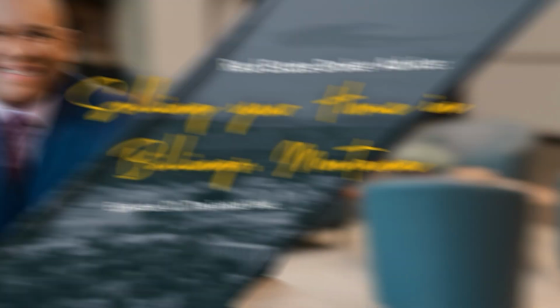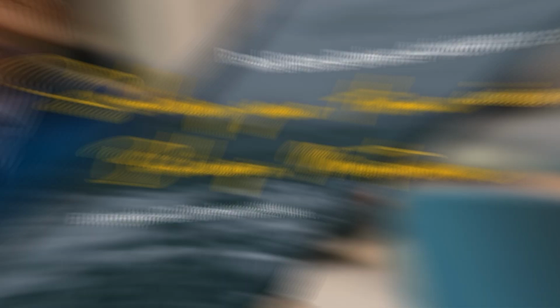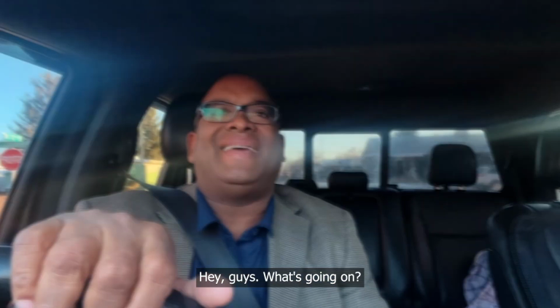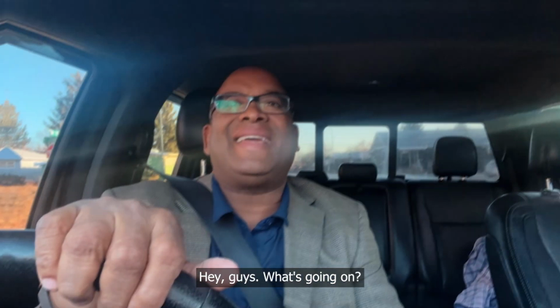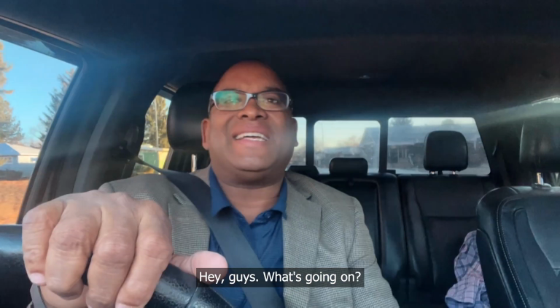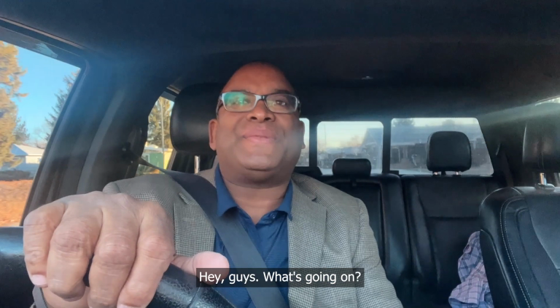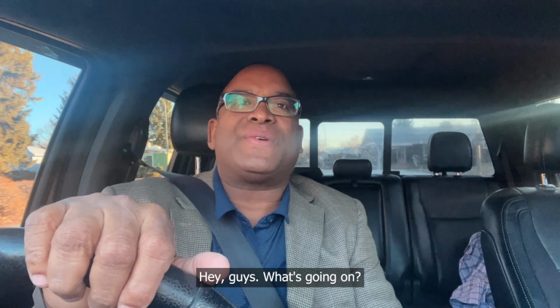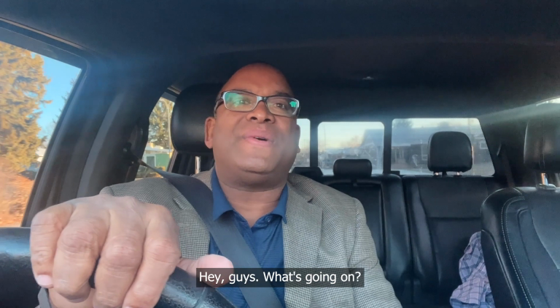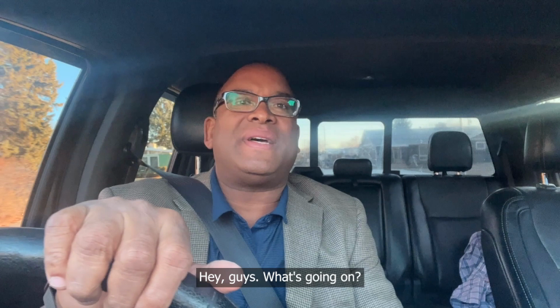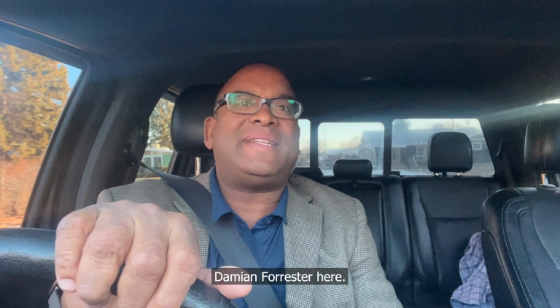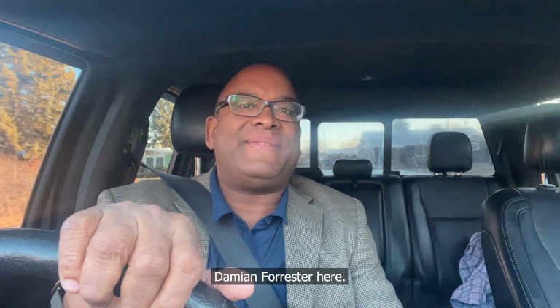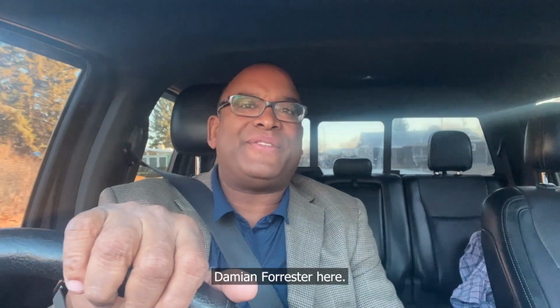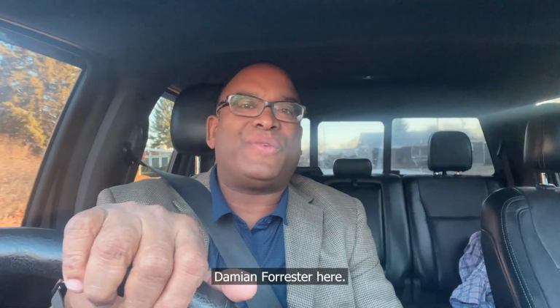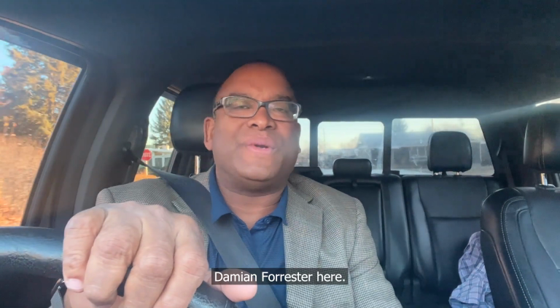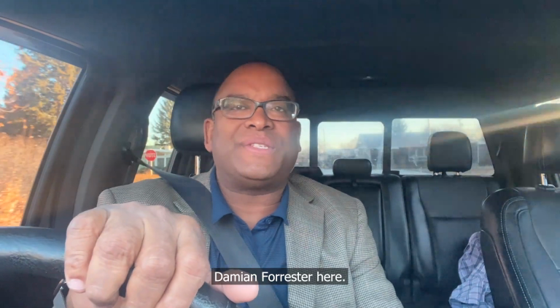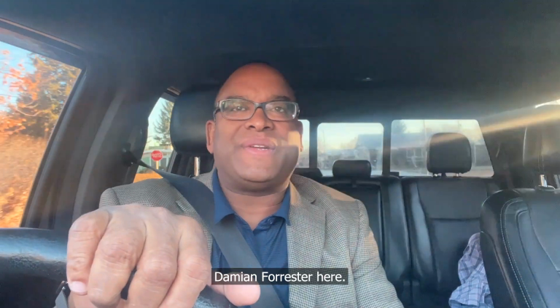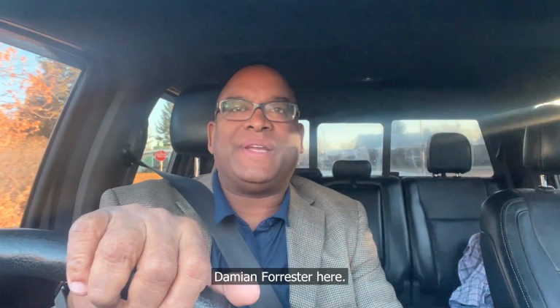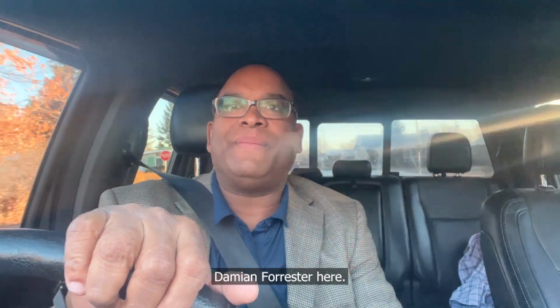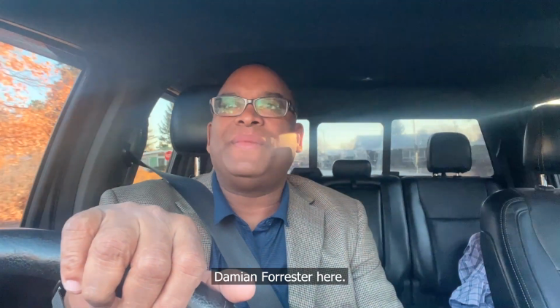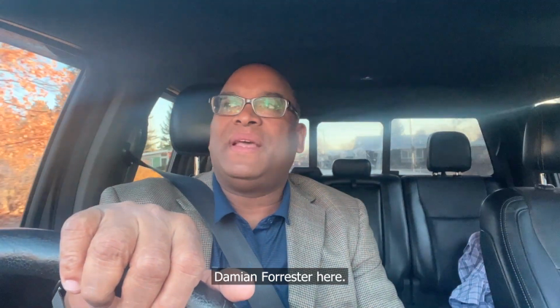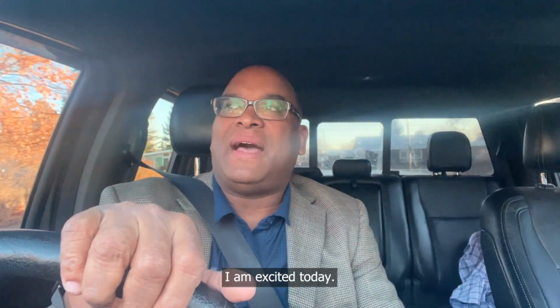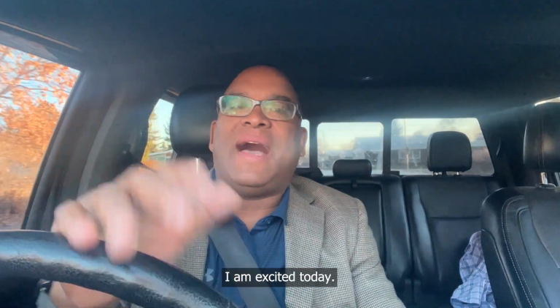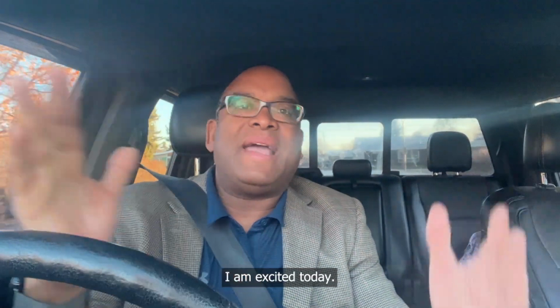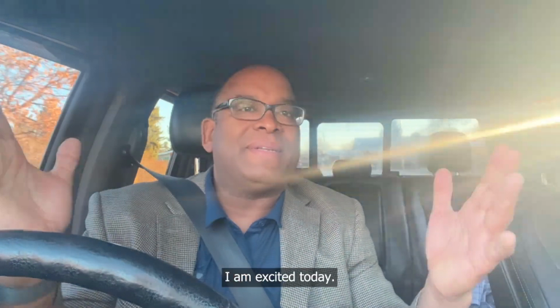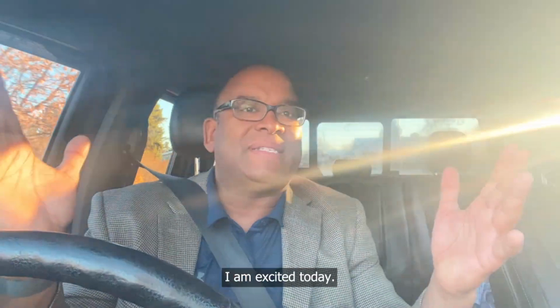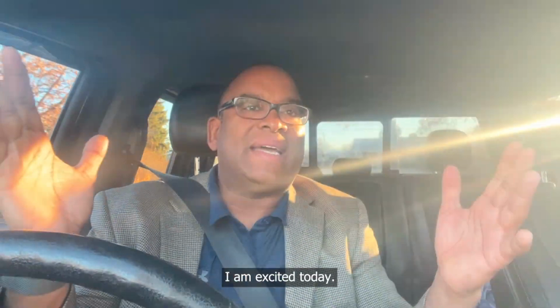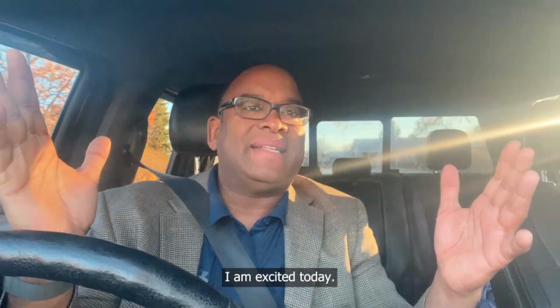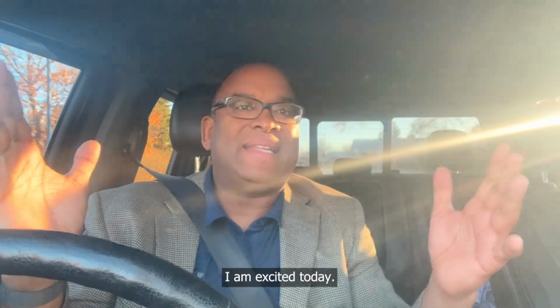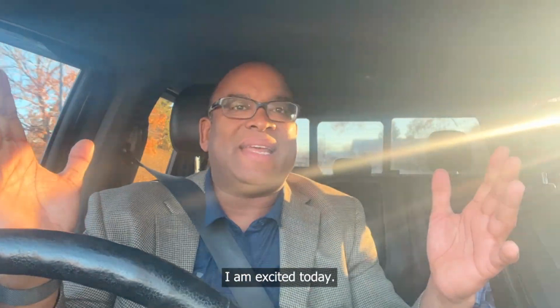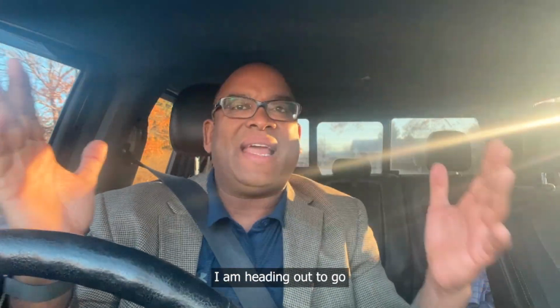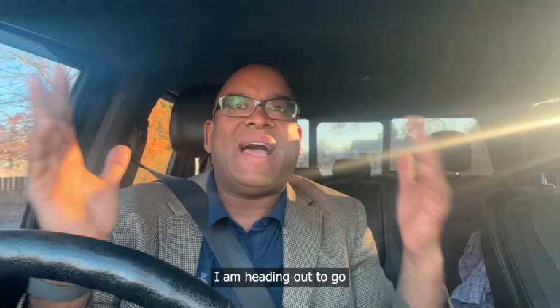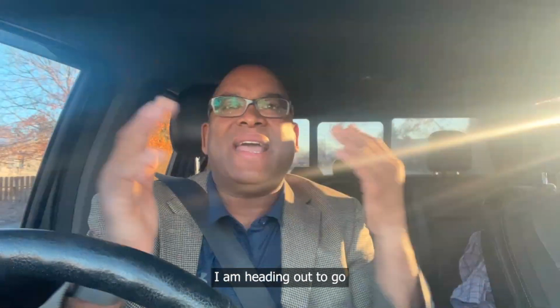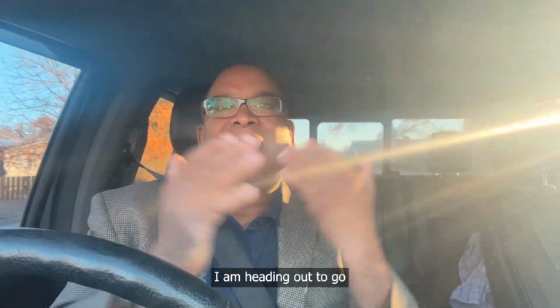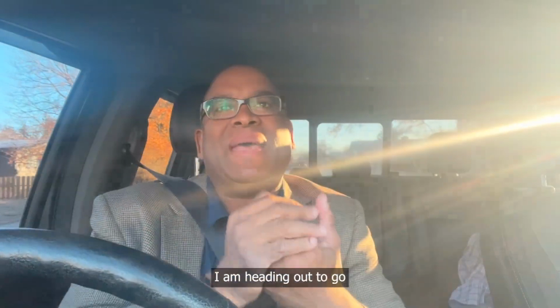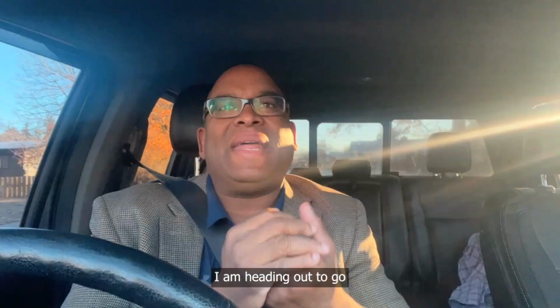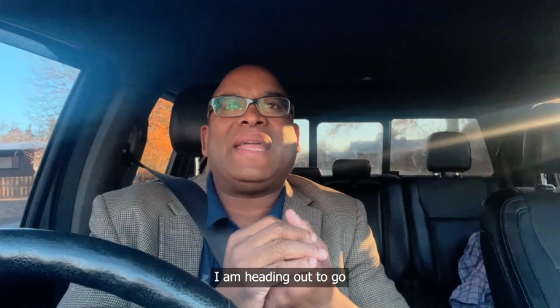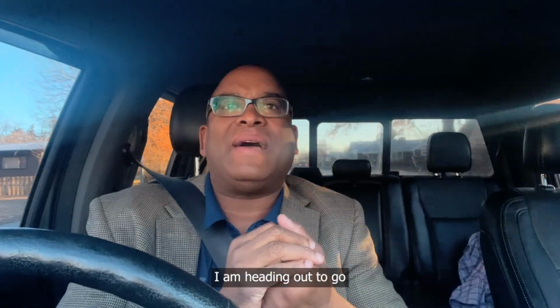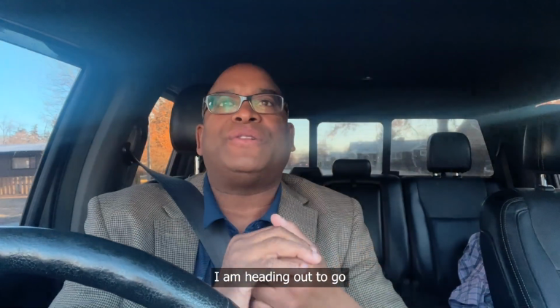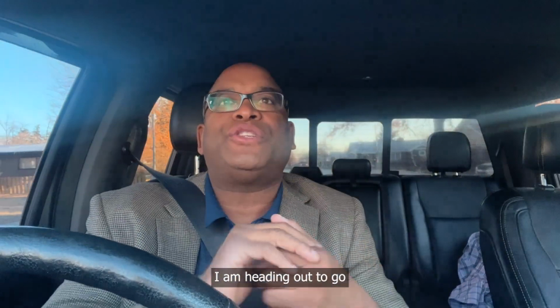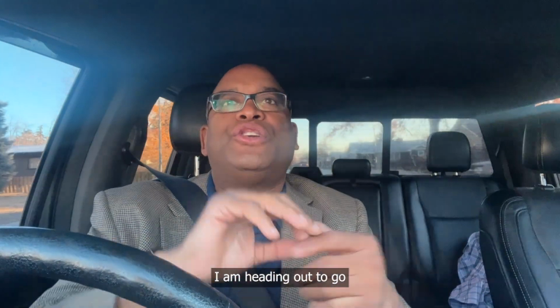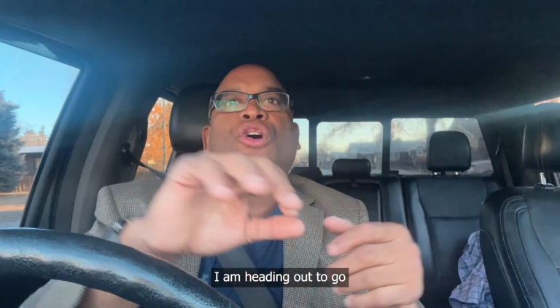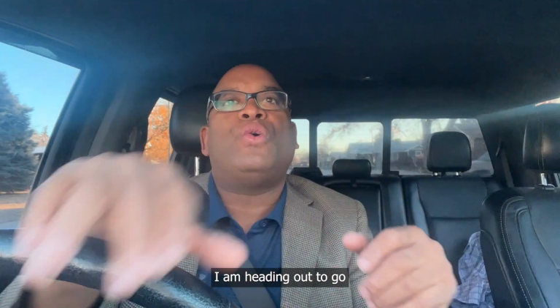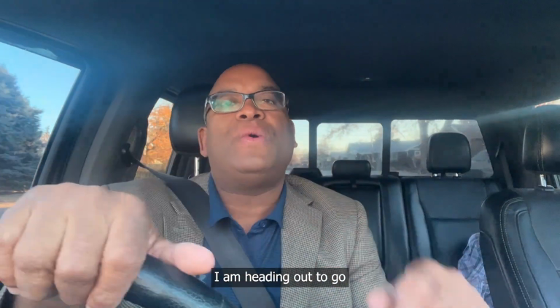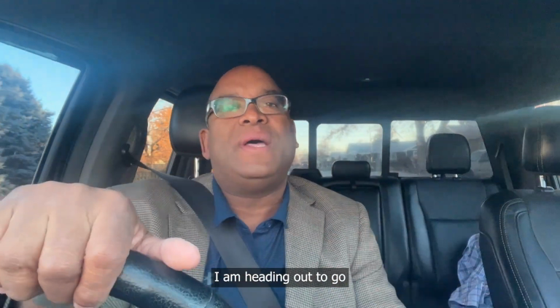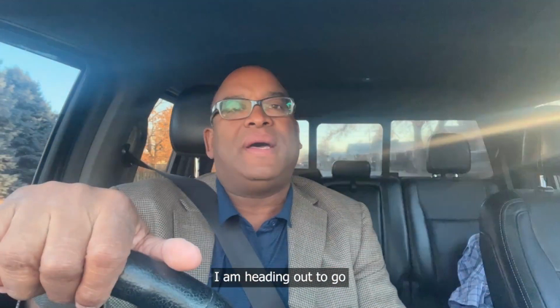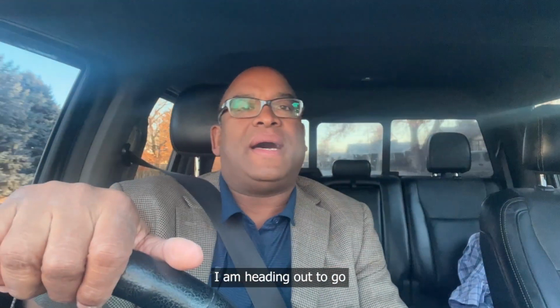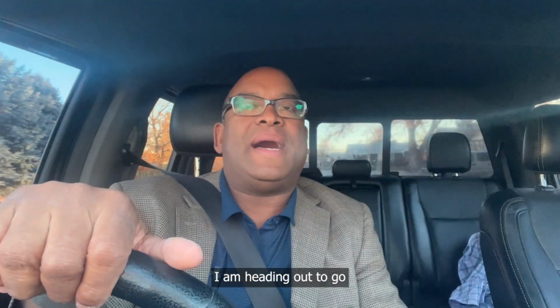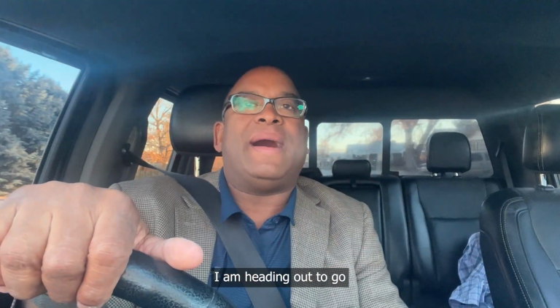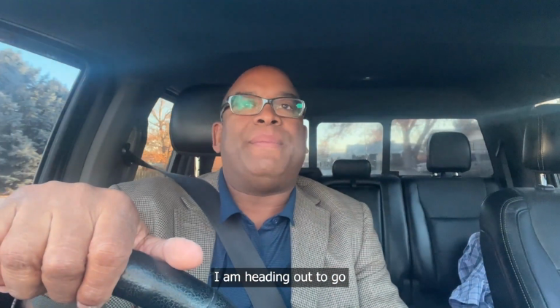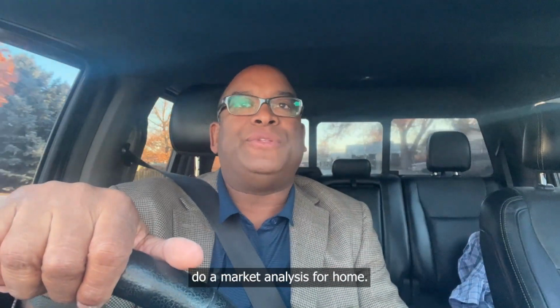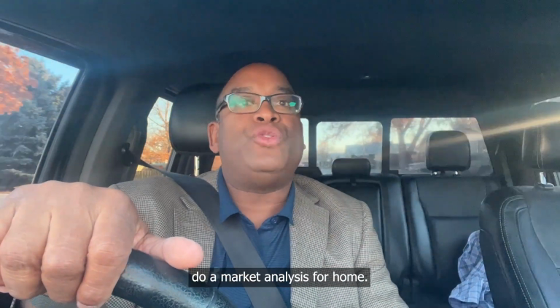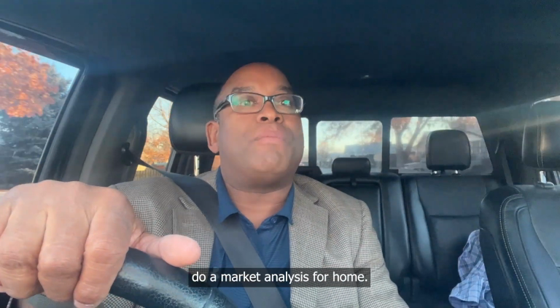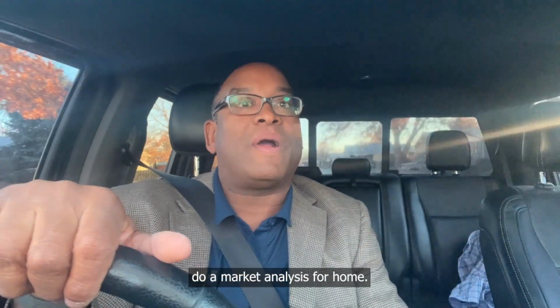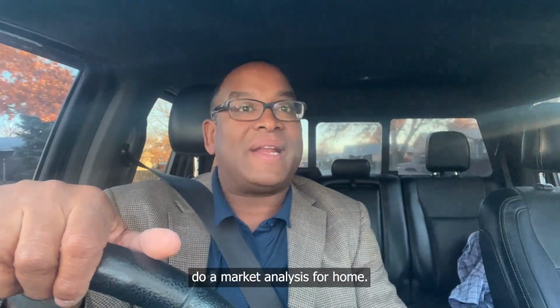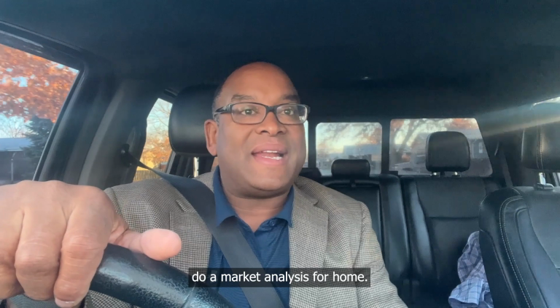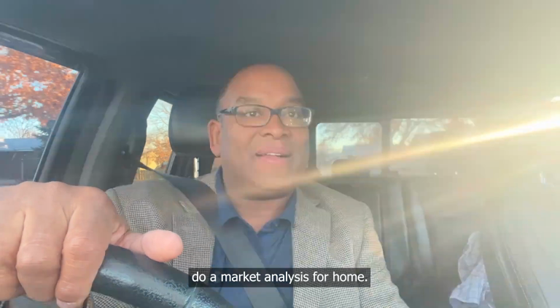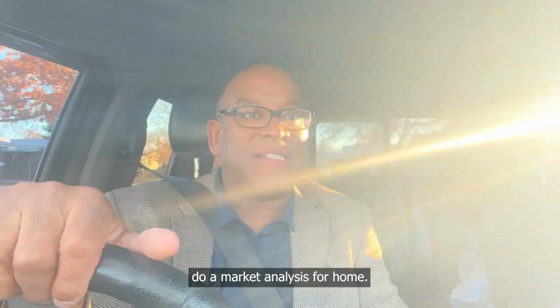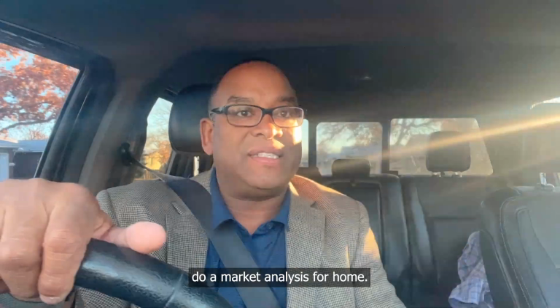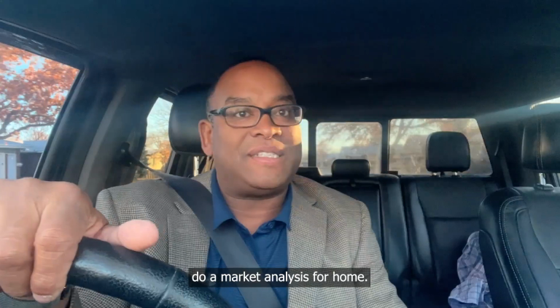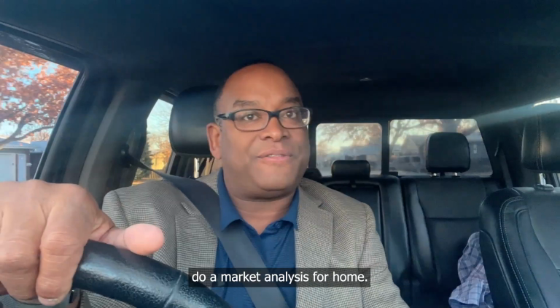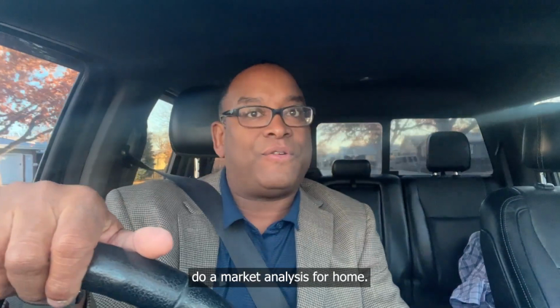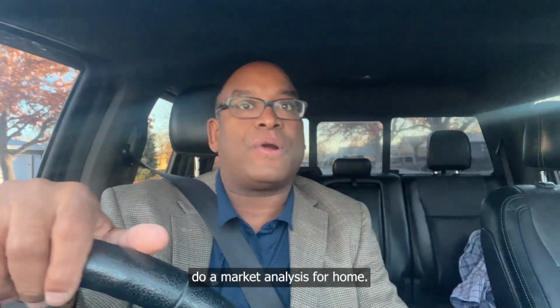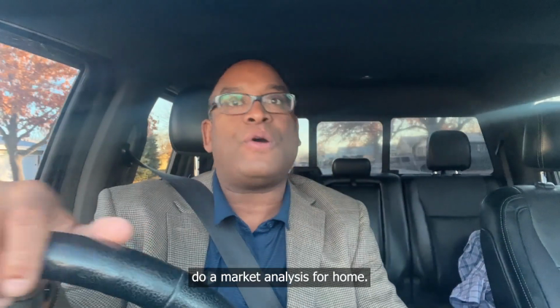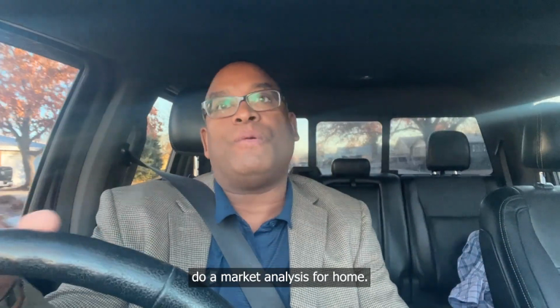Hey guys, what's going on? Davian Forrester here. I'm excited today — I am heading out to go do a market analysis for a home.